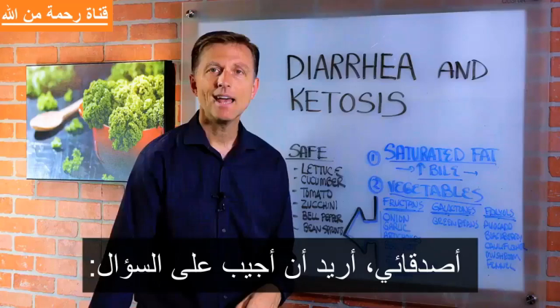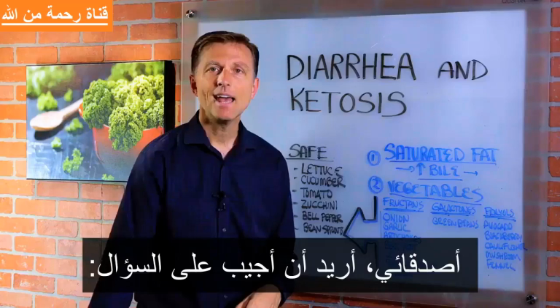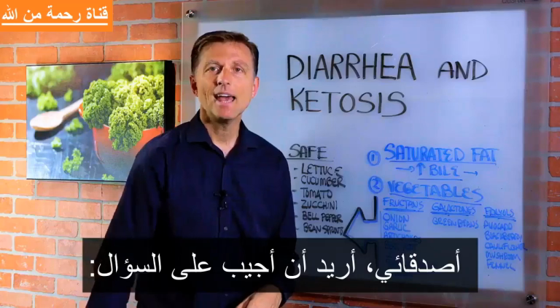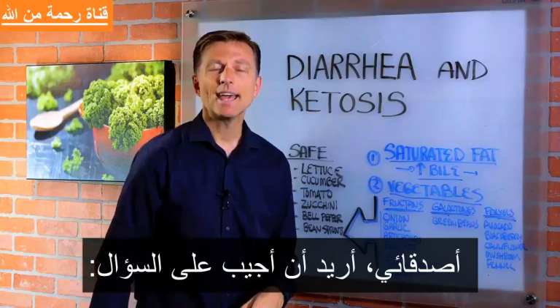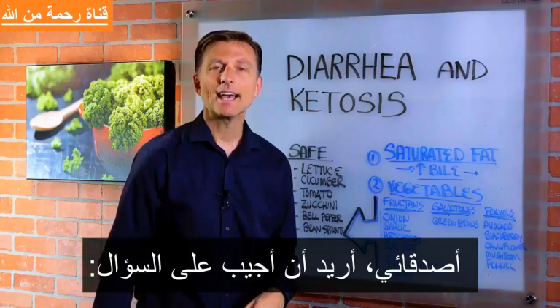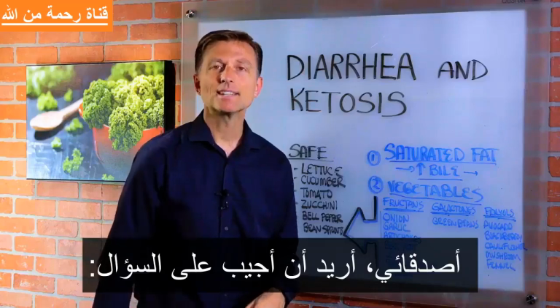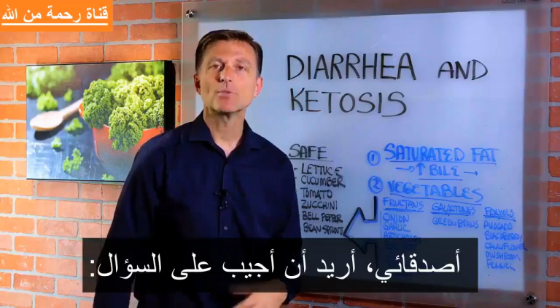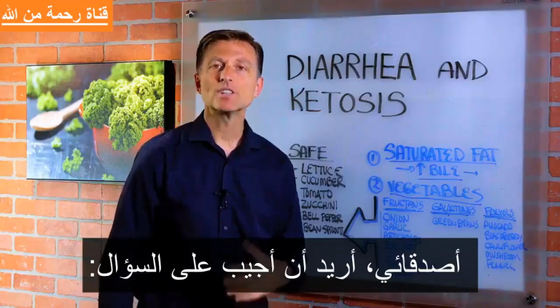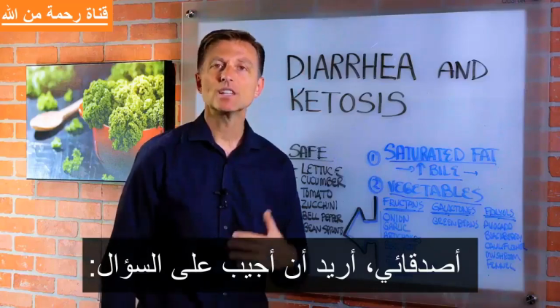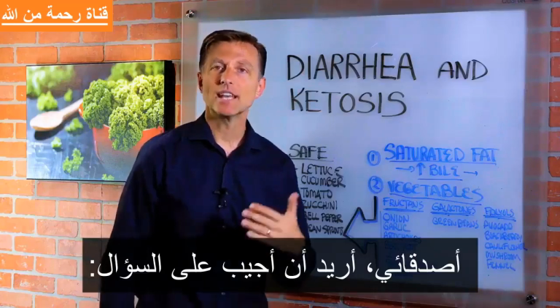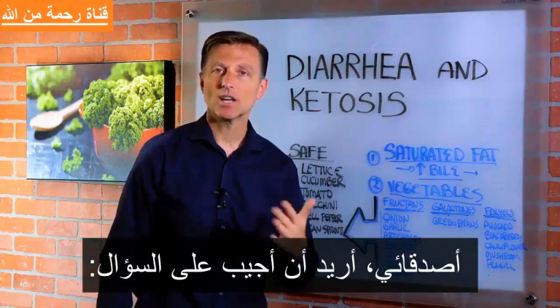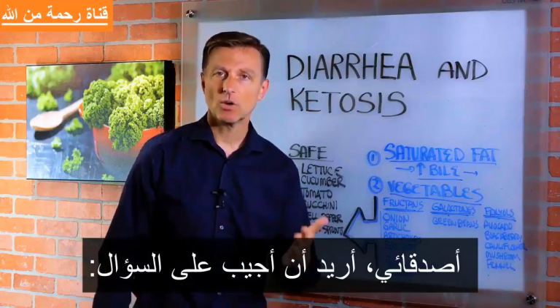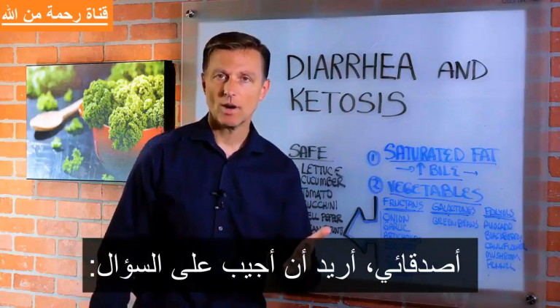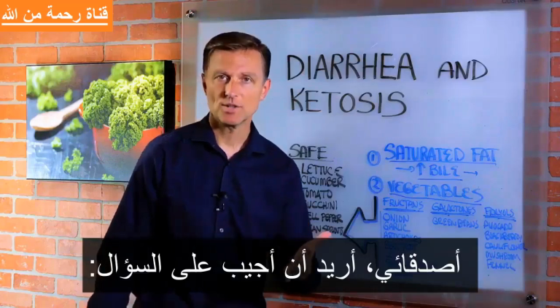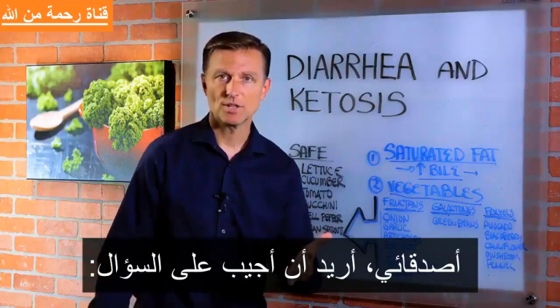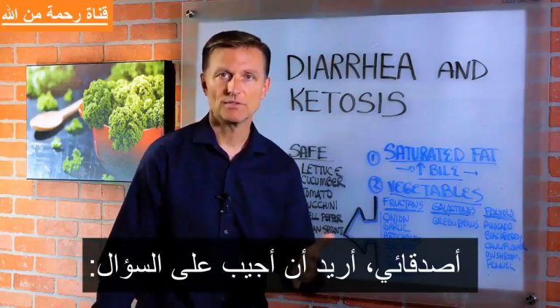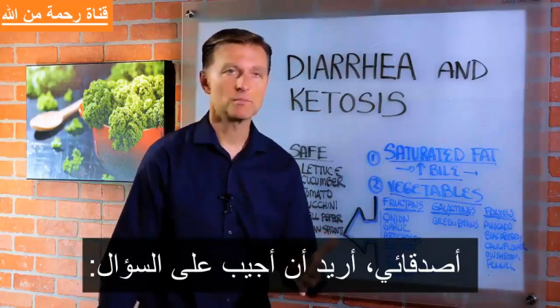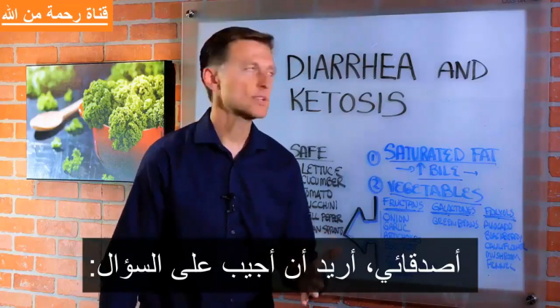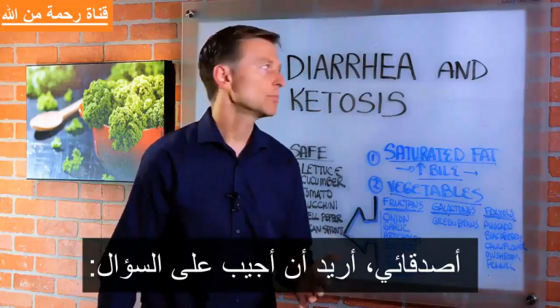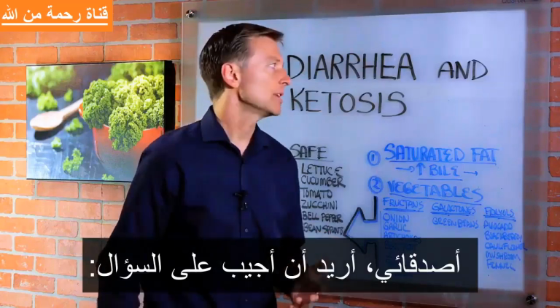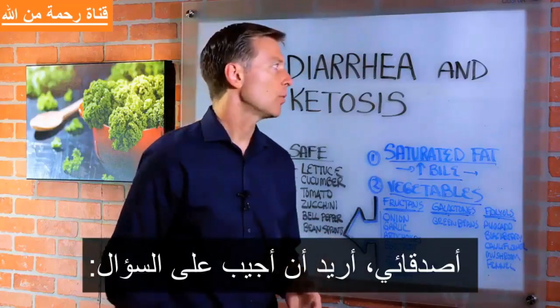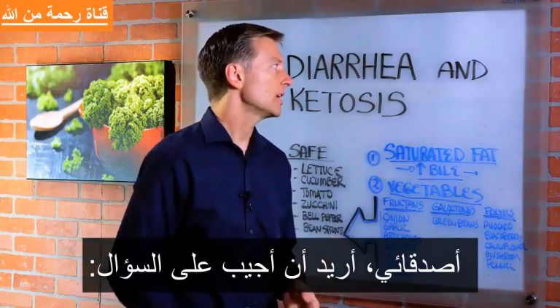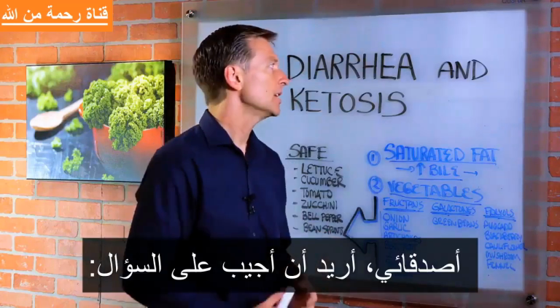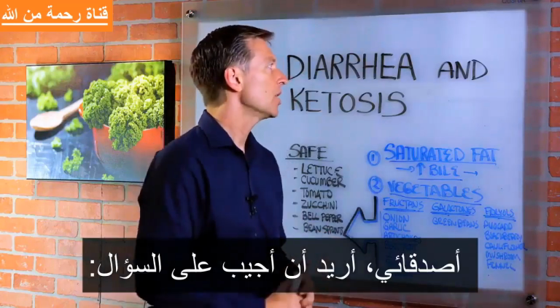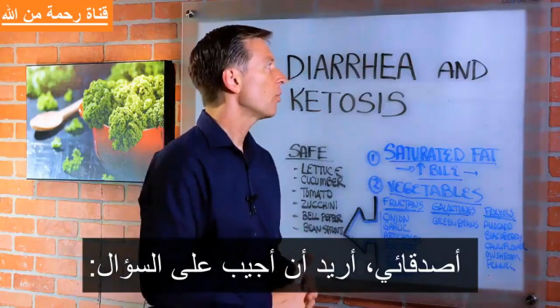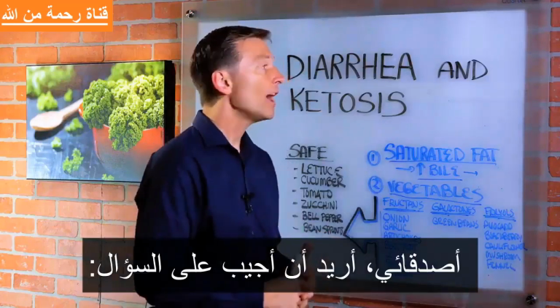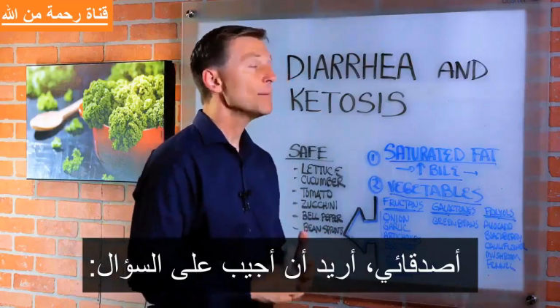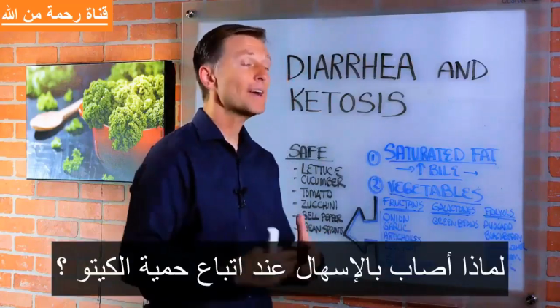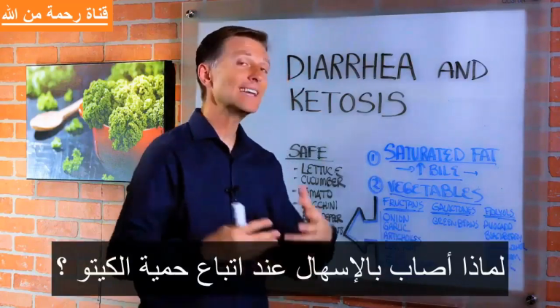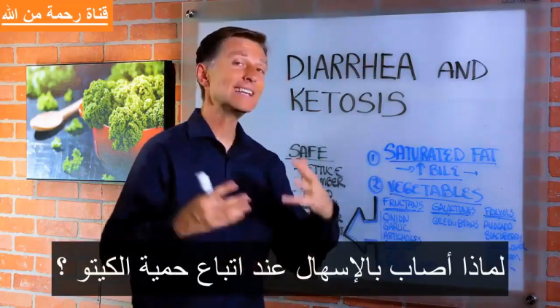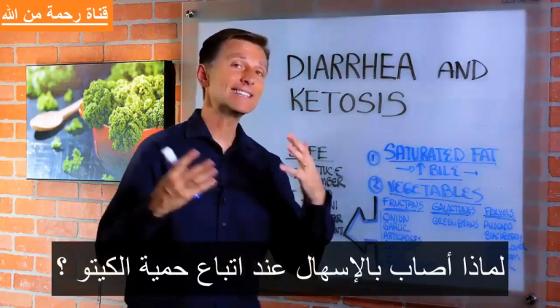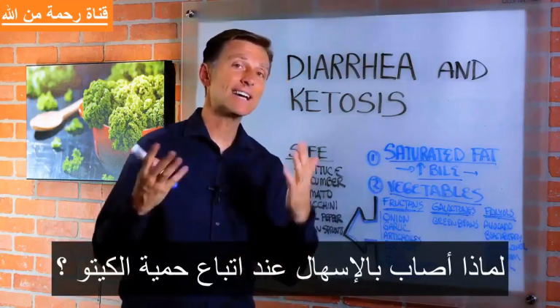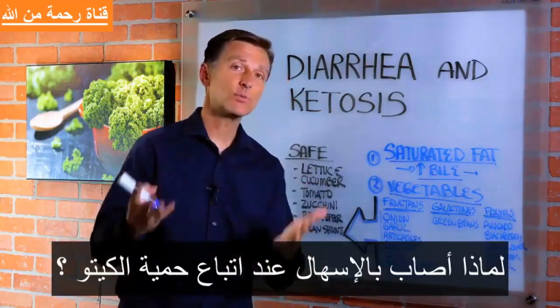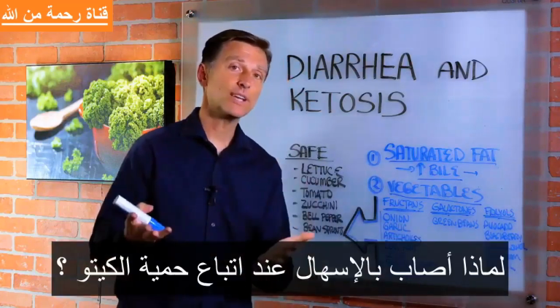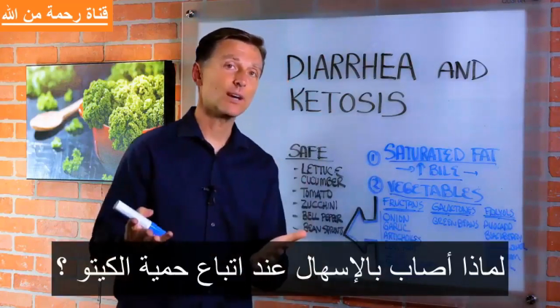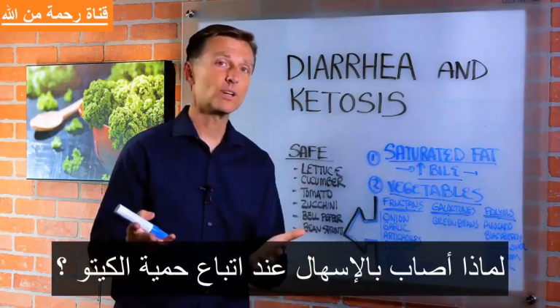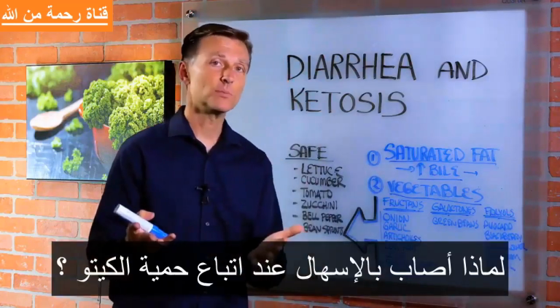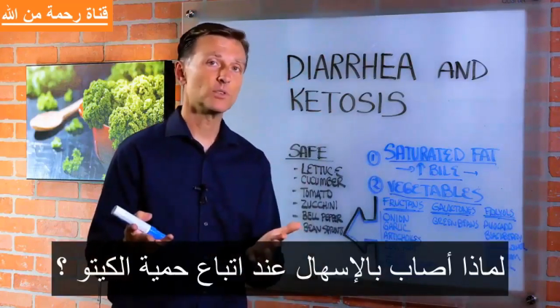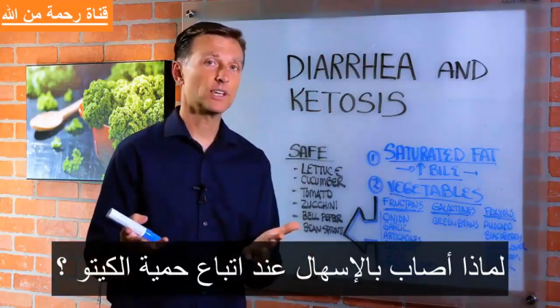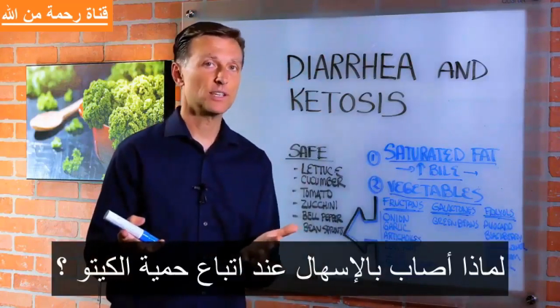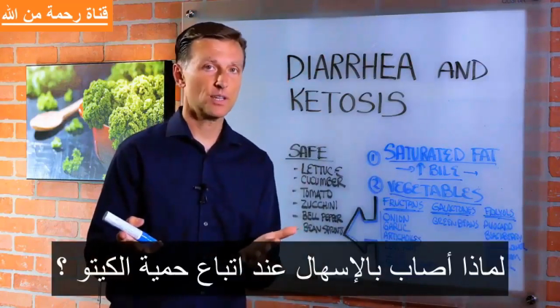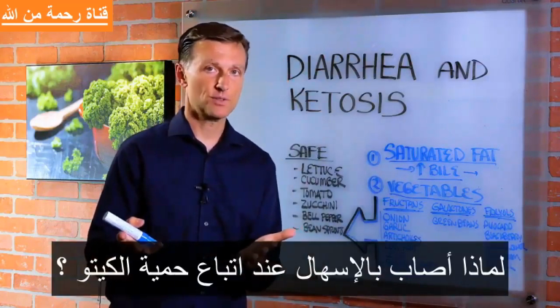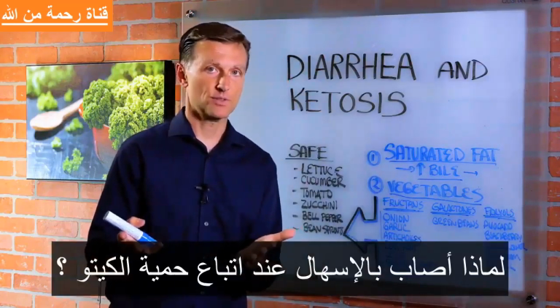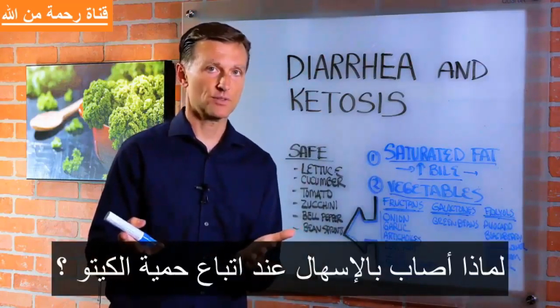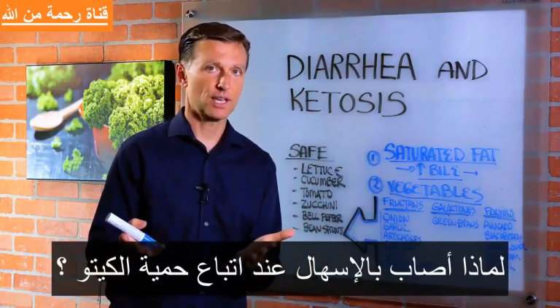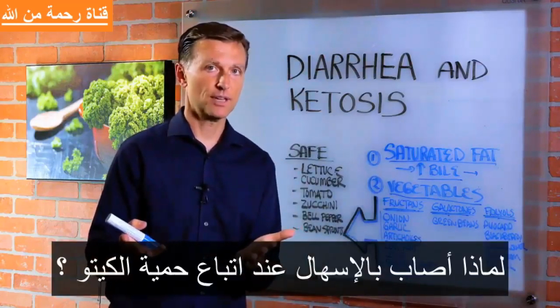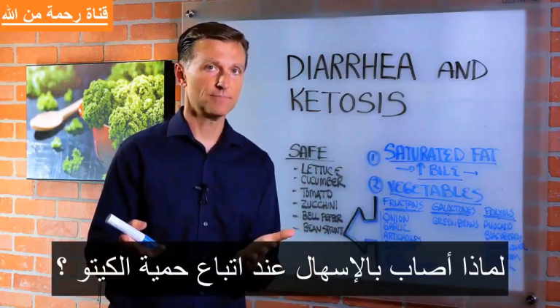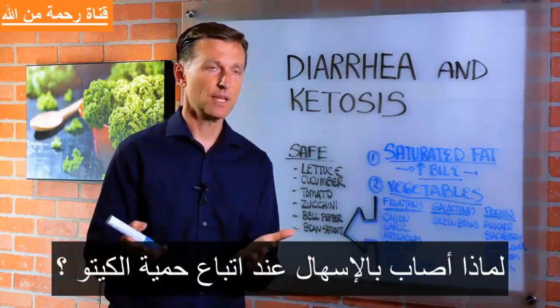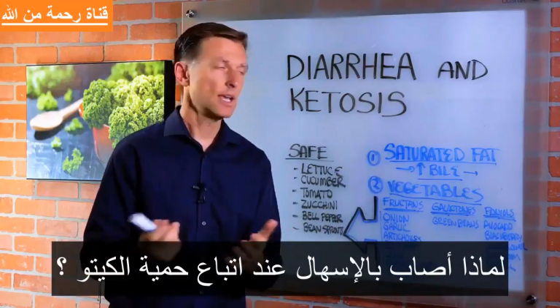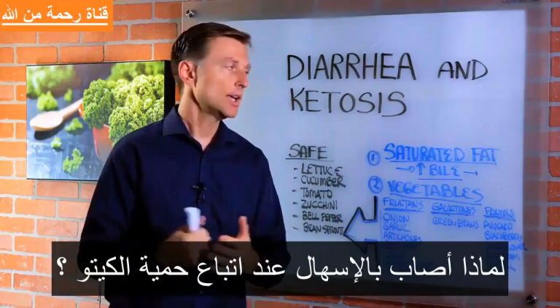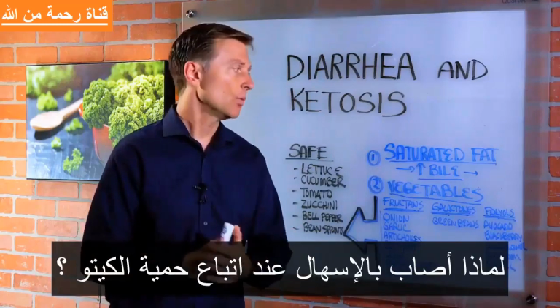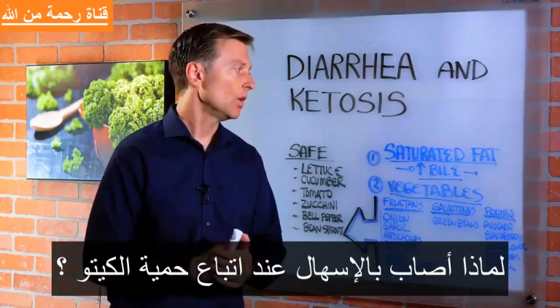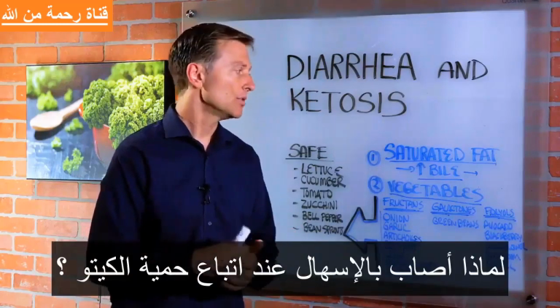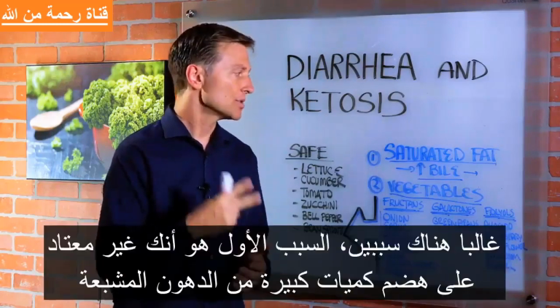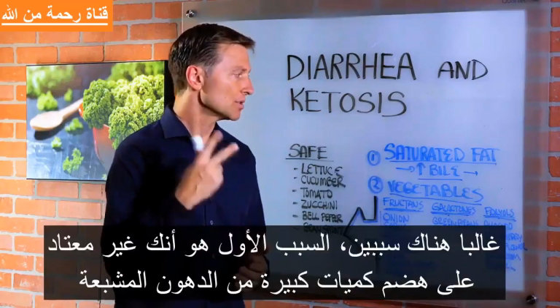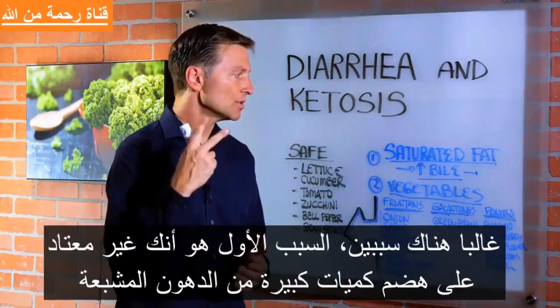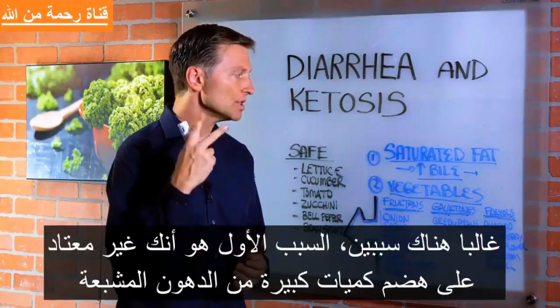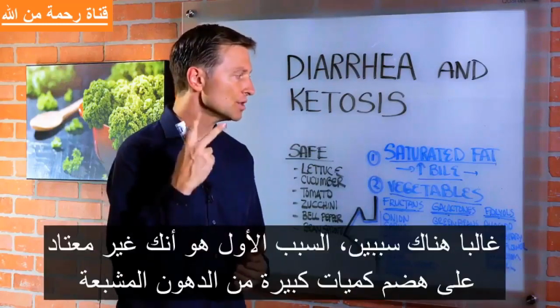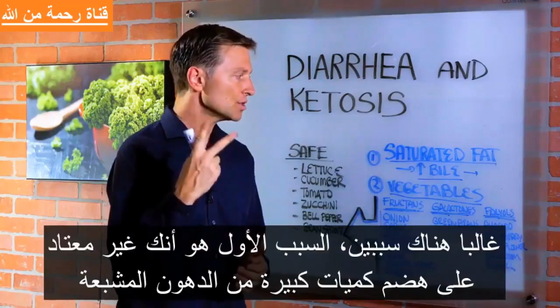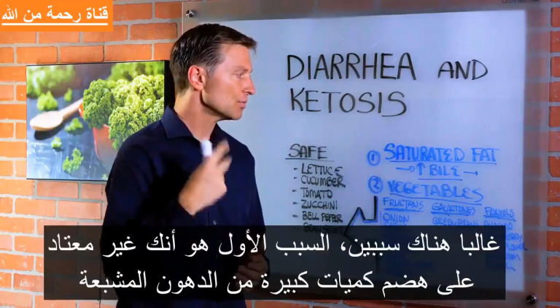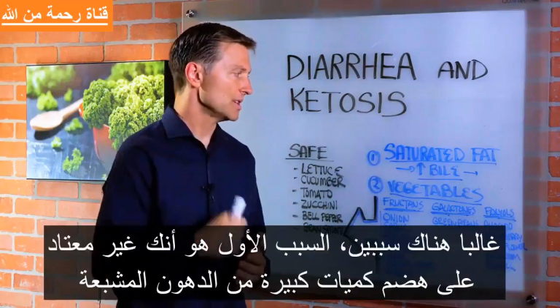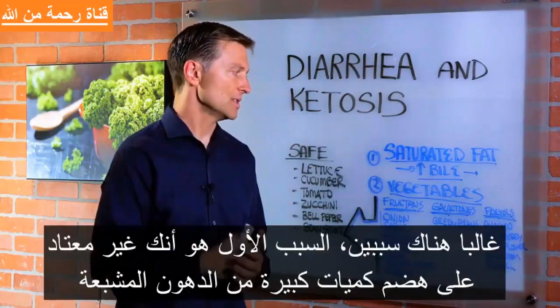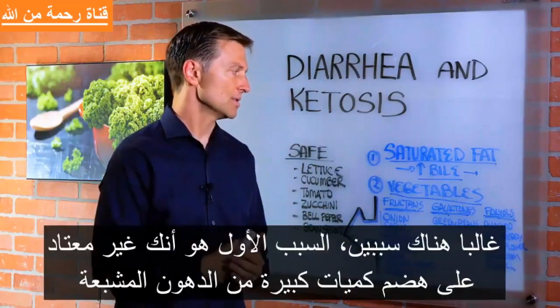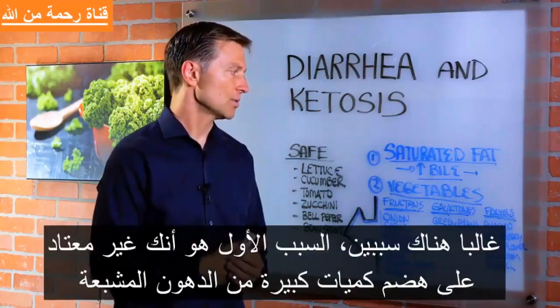Hey guys, I recently had a question from someone that wanted to know, why am I getting diarrhea when I'm doing ketosis? Well, there's usually two reasons.